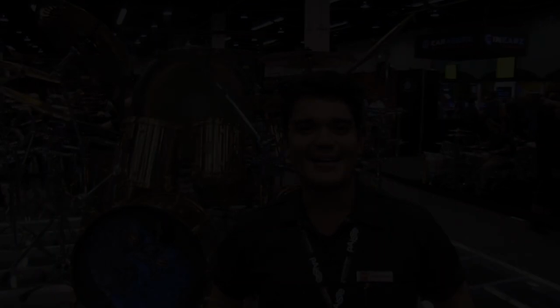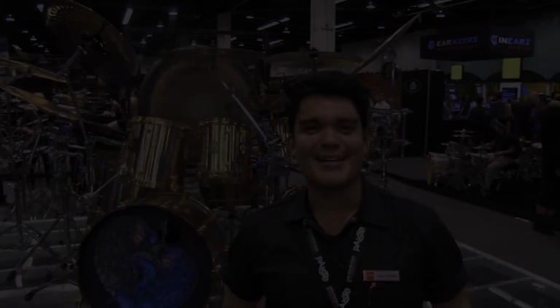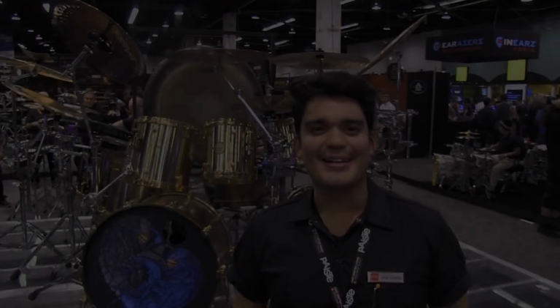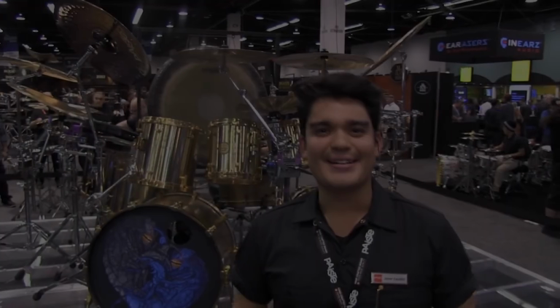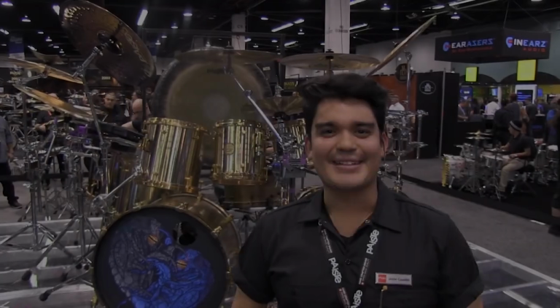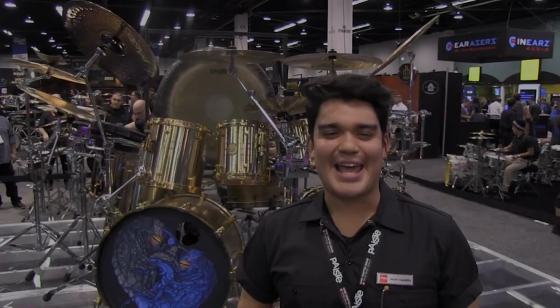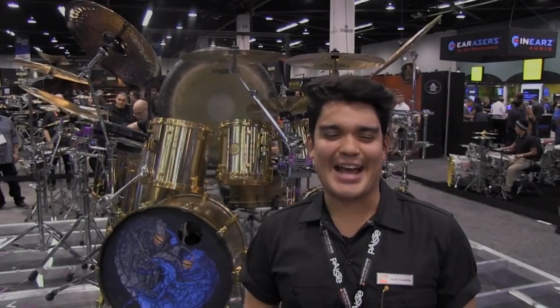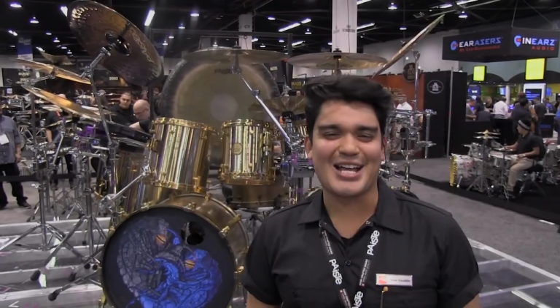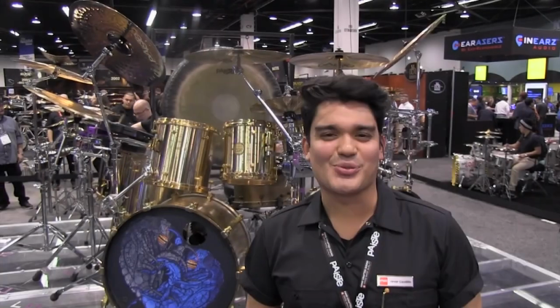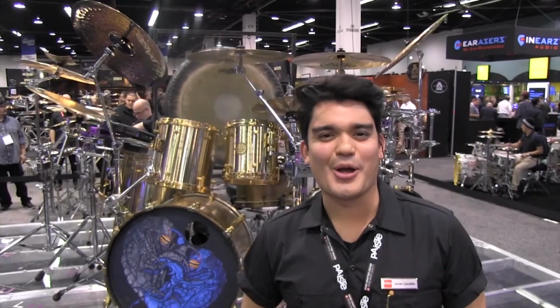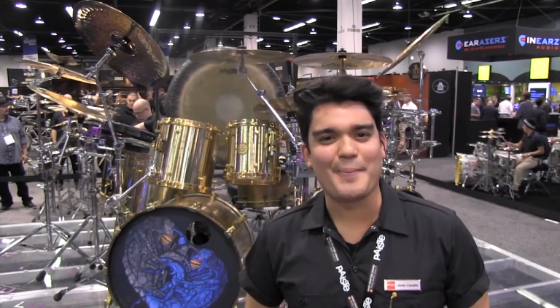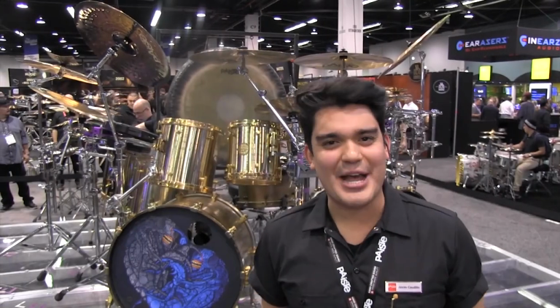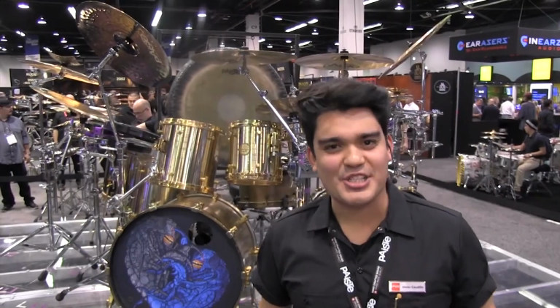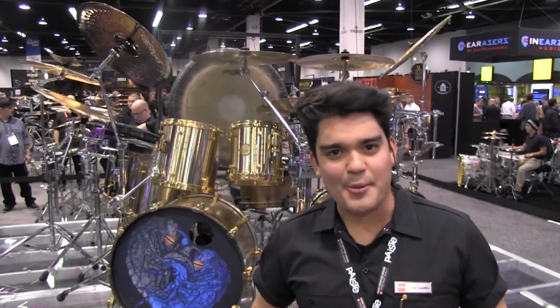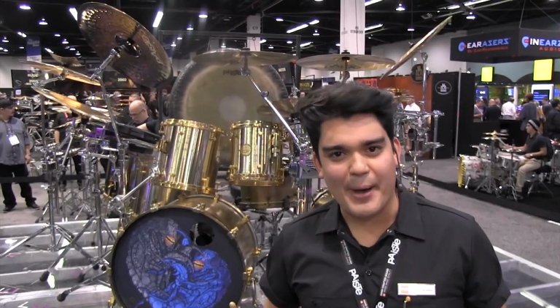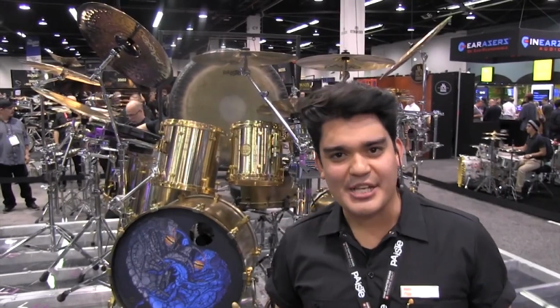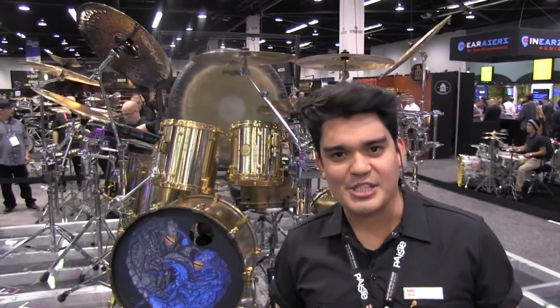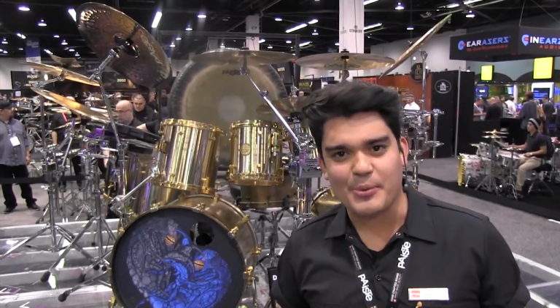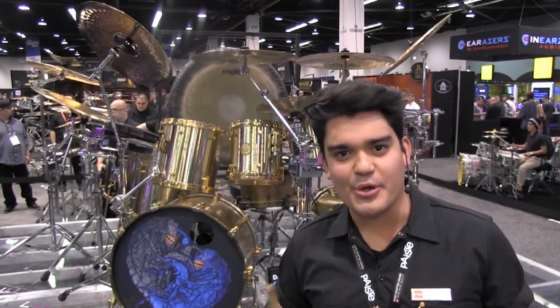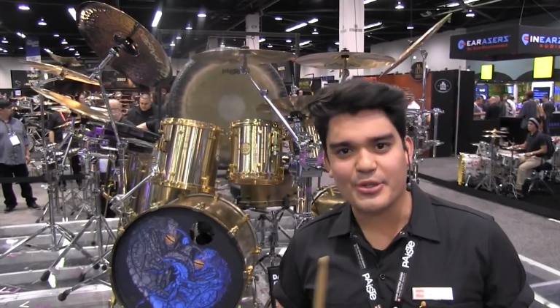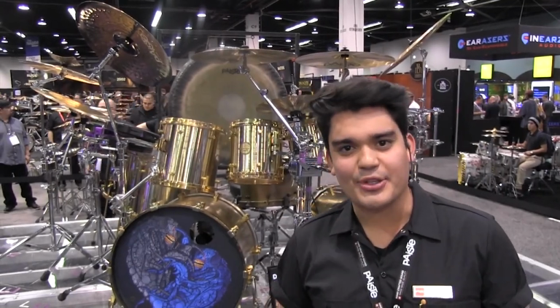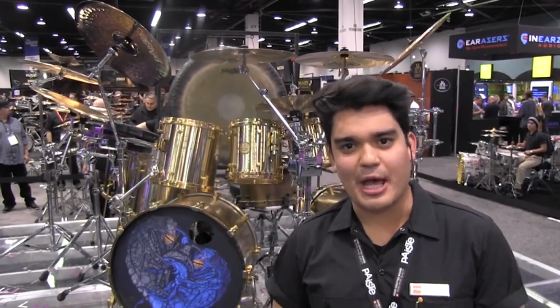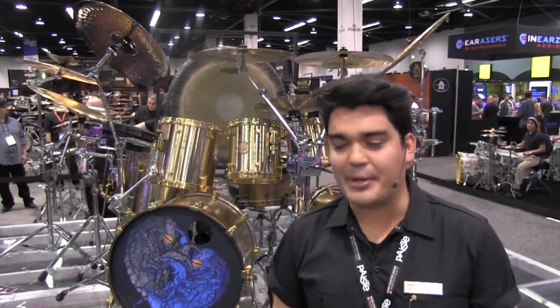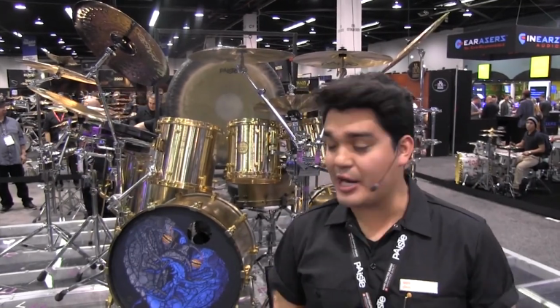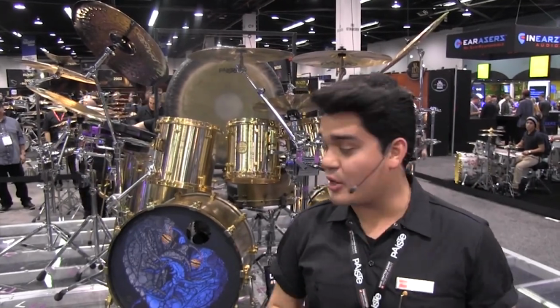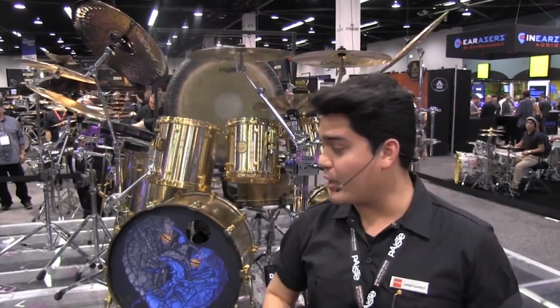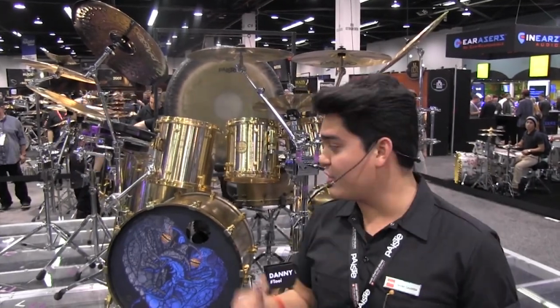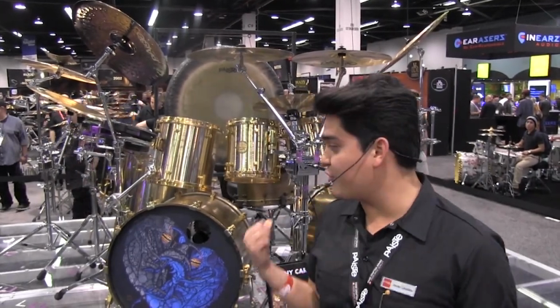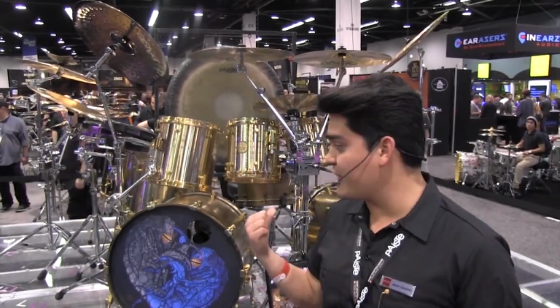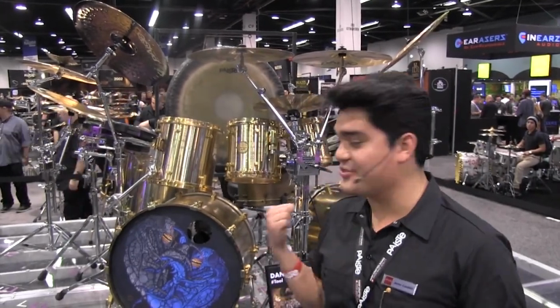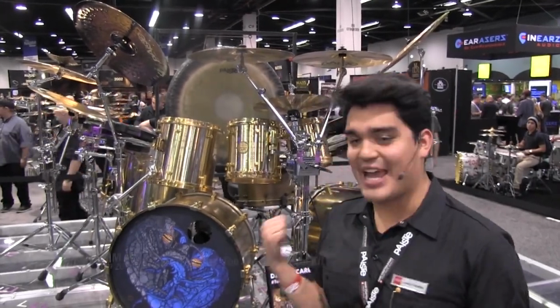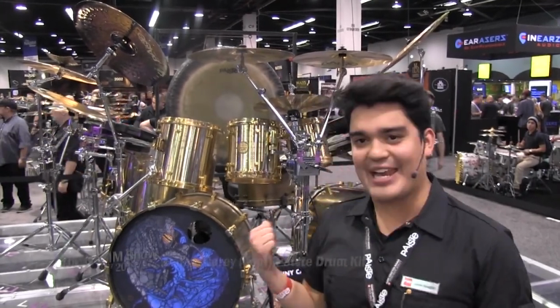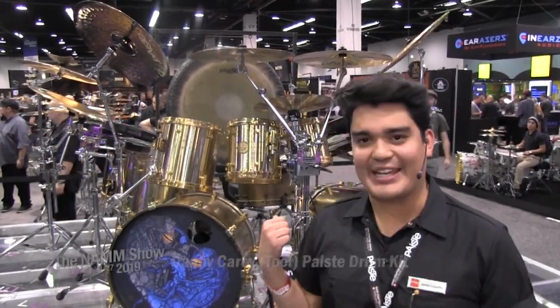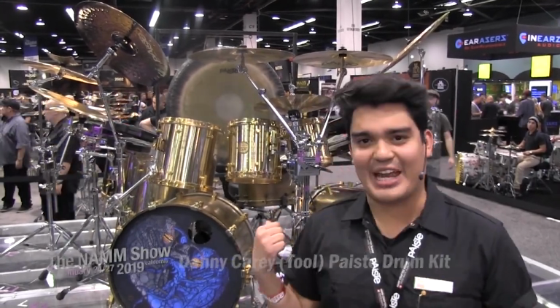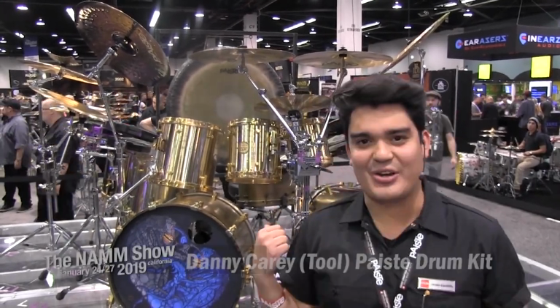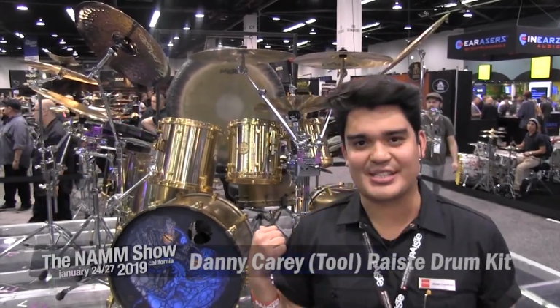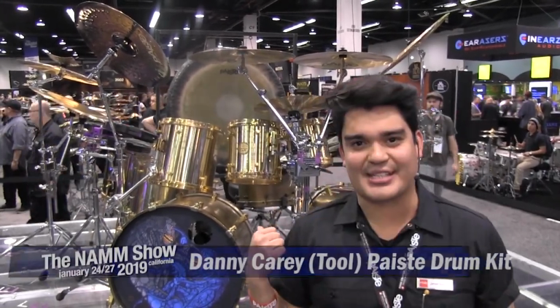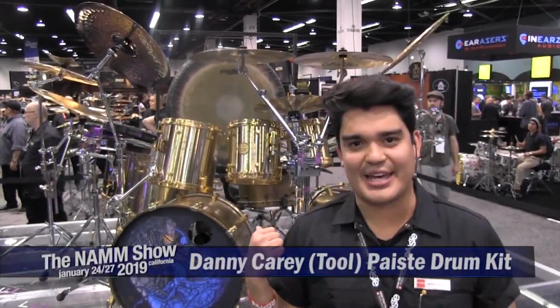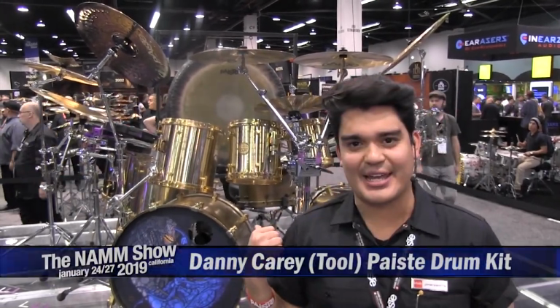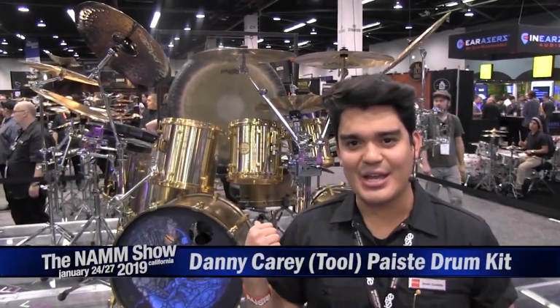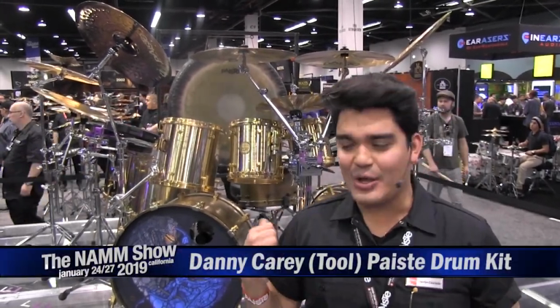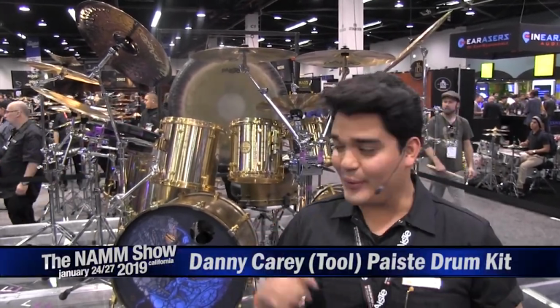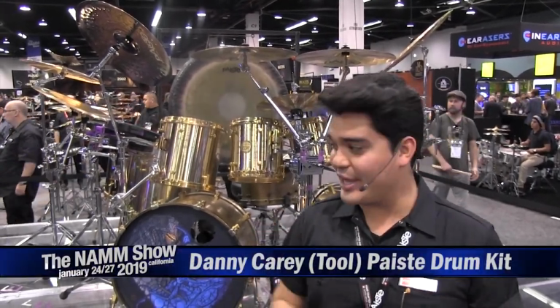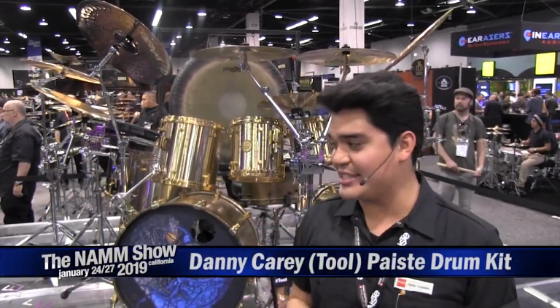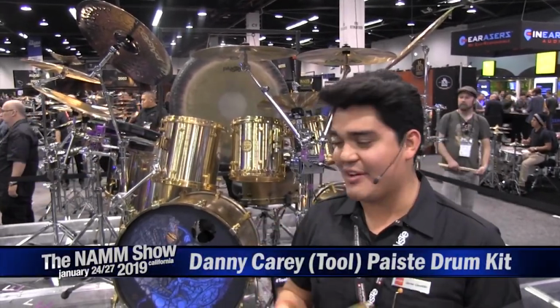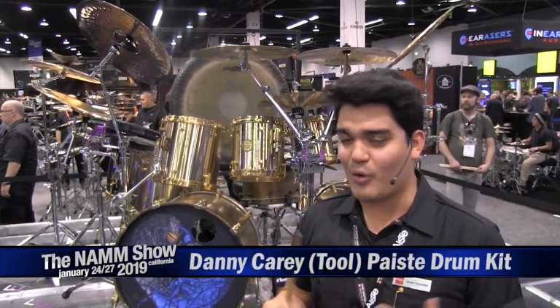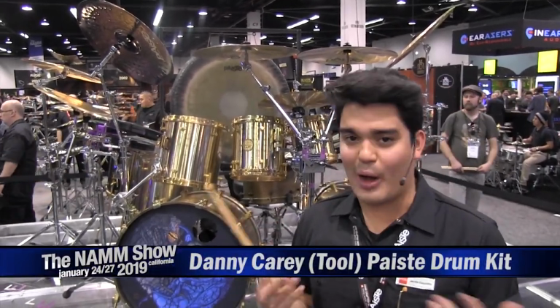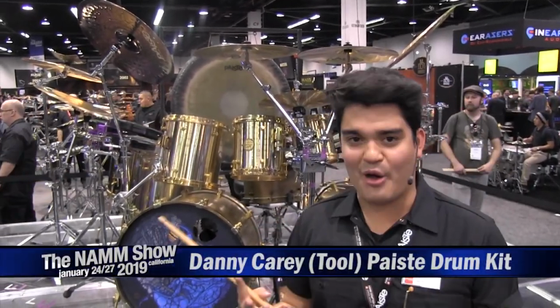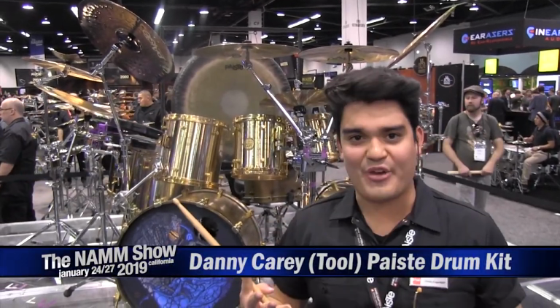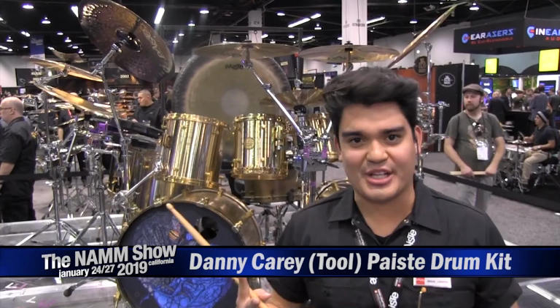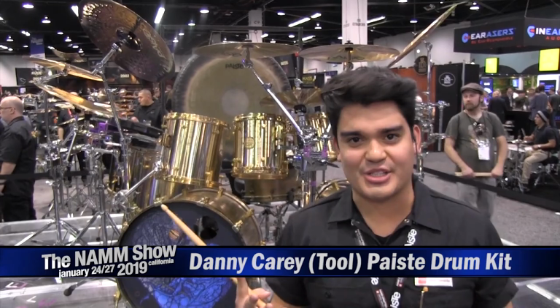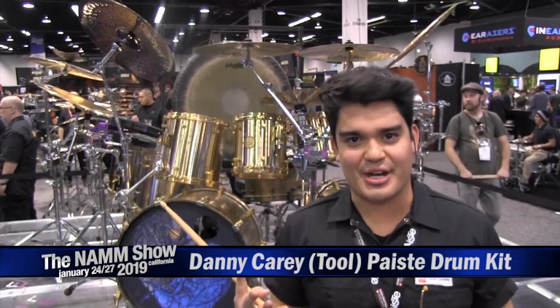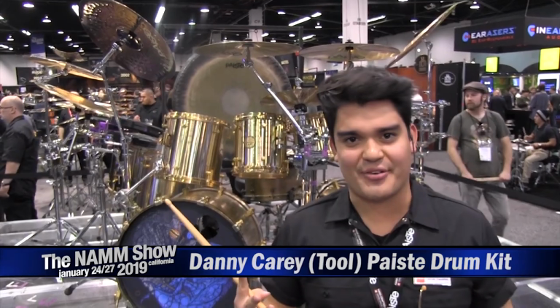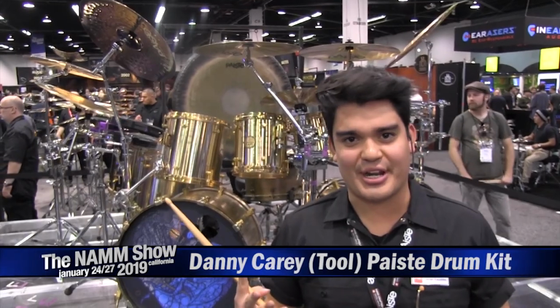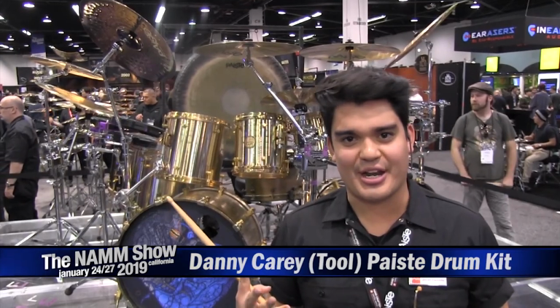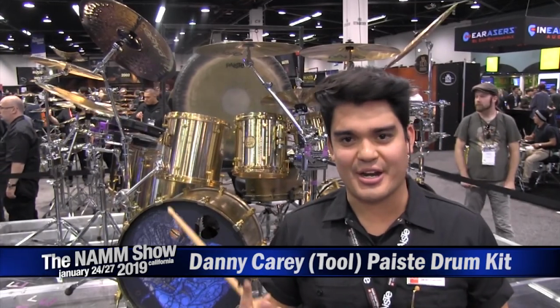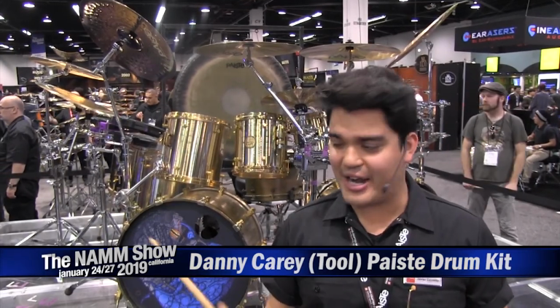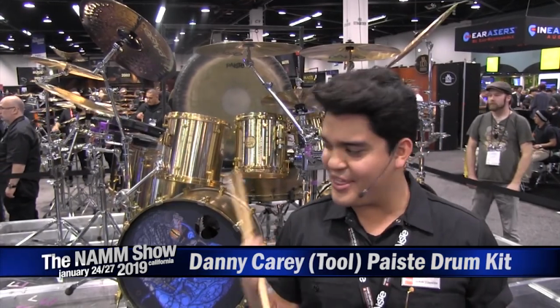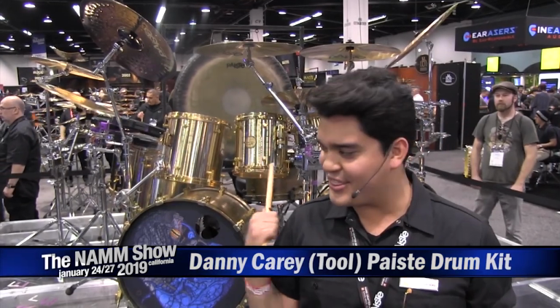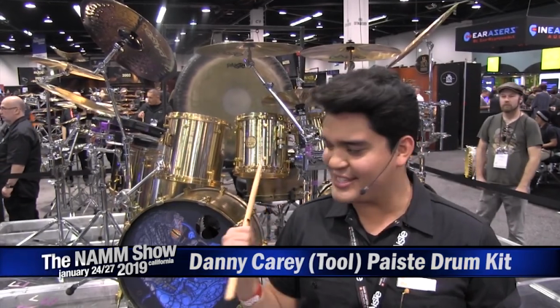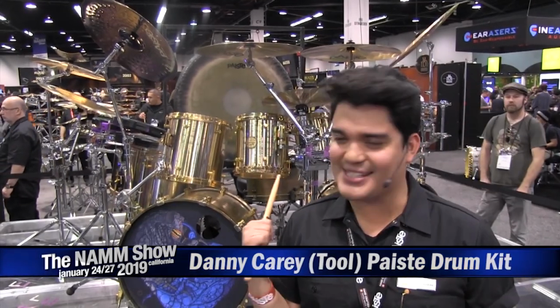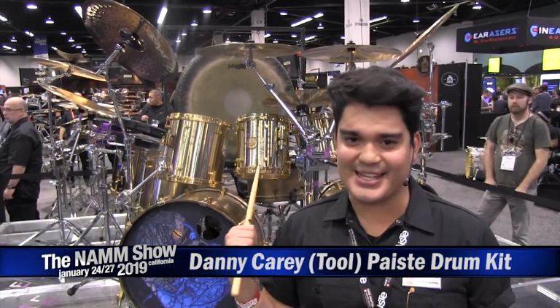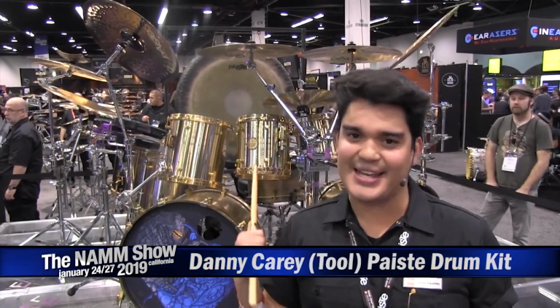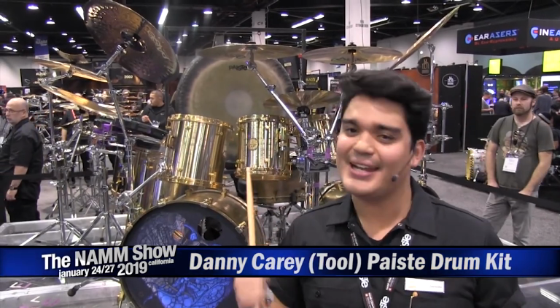Hey guys, welcome back to the Paiste booth. I'm here right in front of Danny Carey's kit. We like to have a wow factor every year, and this is it.